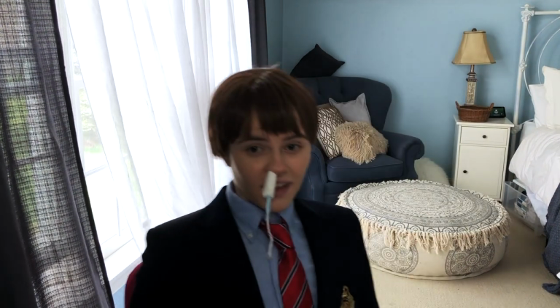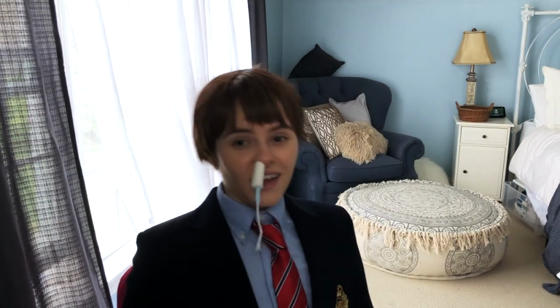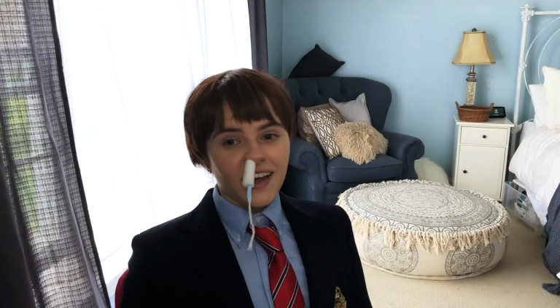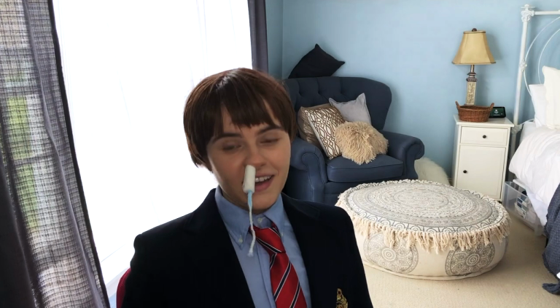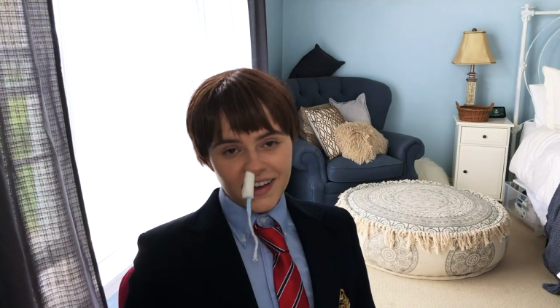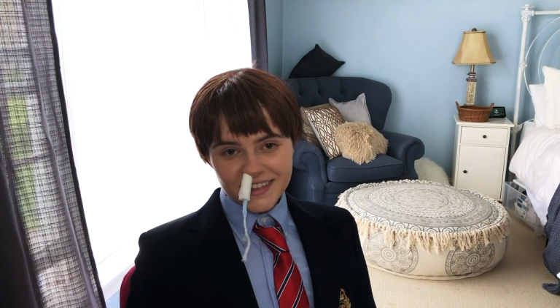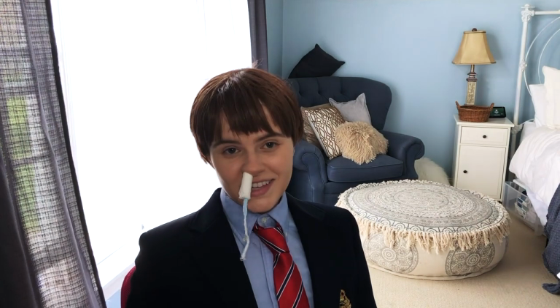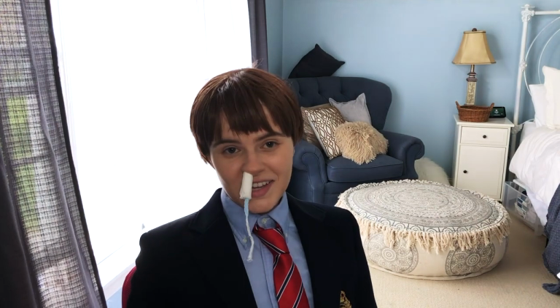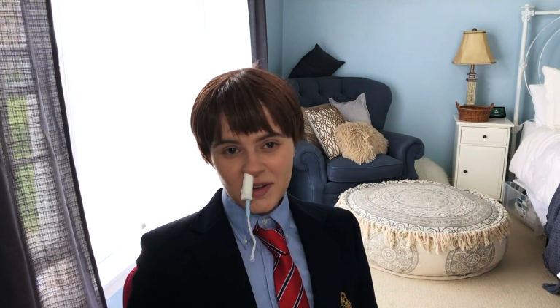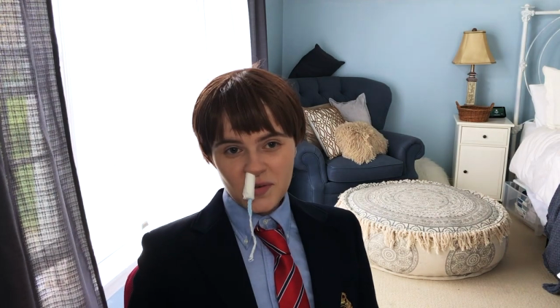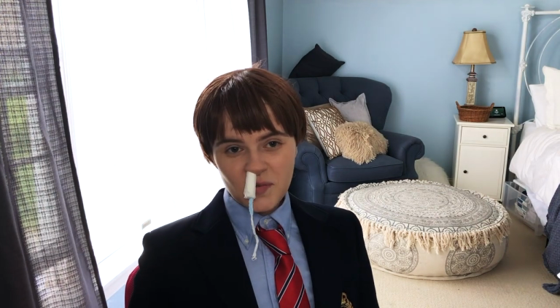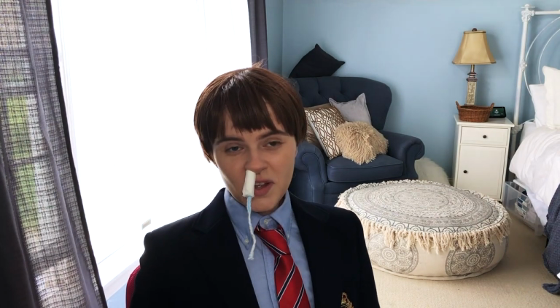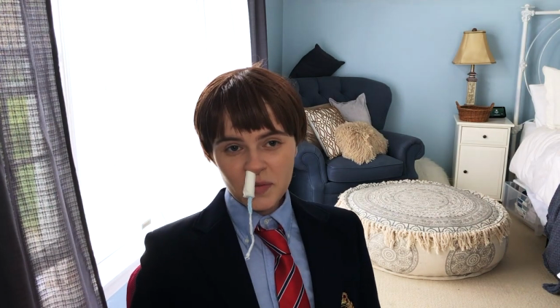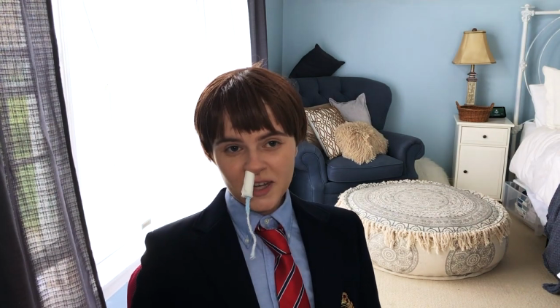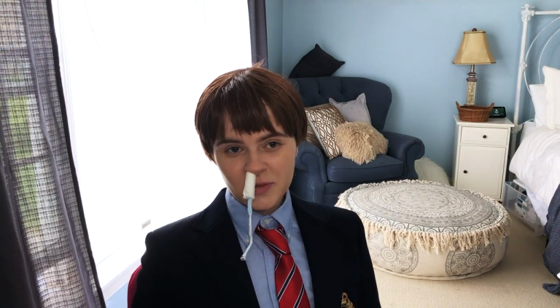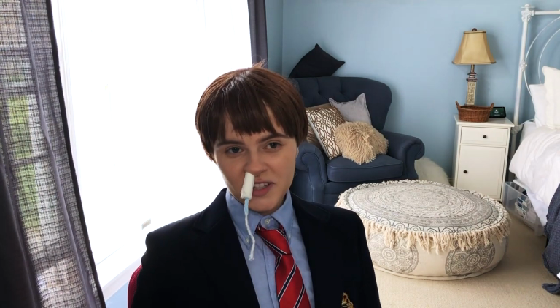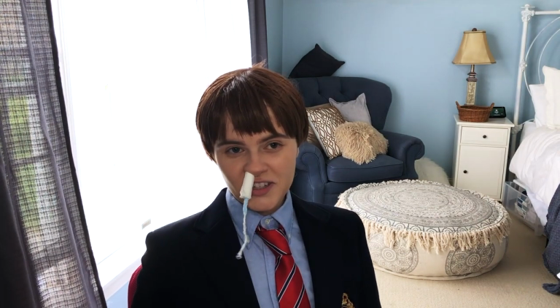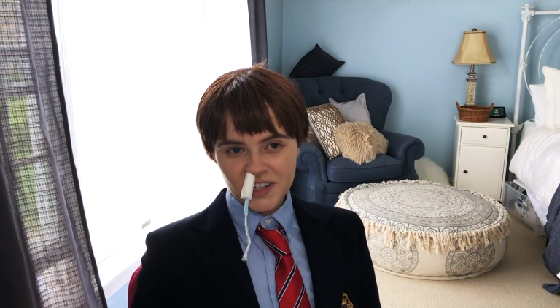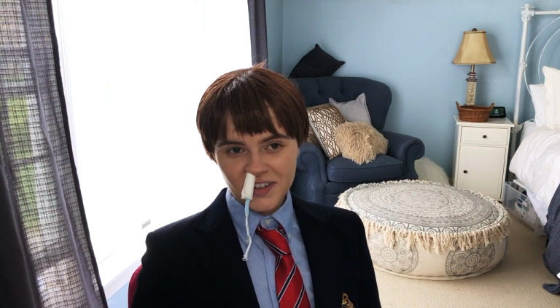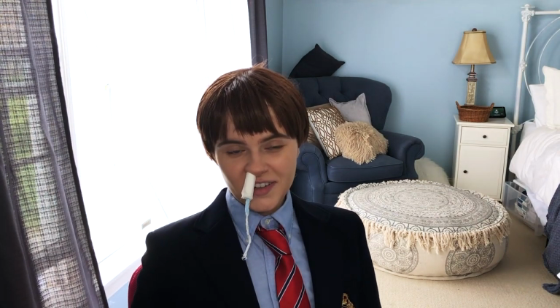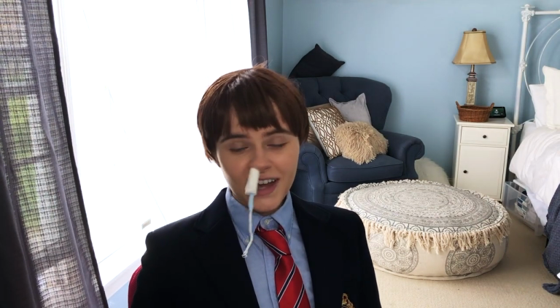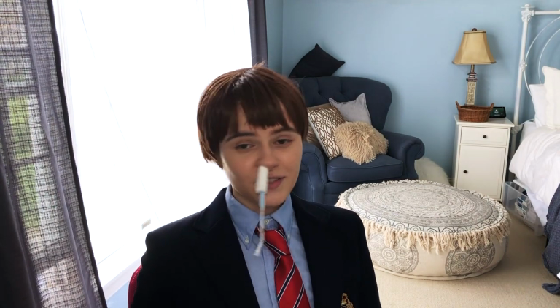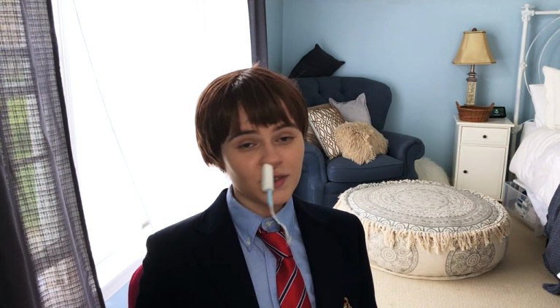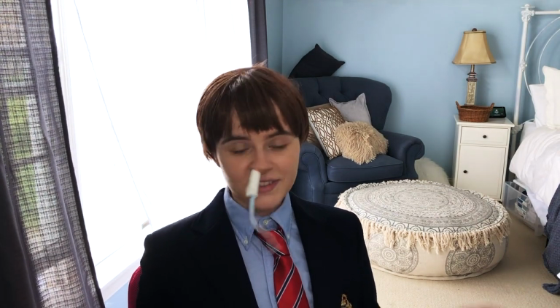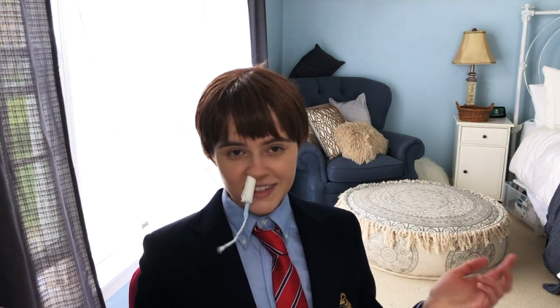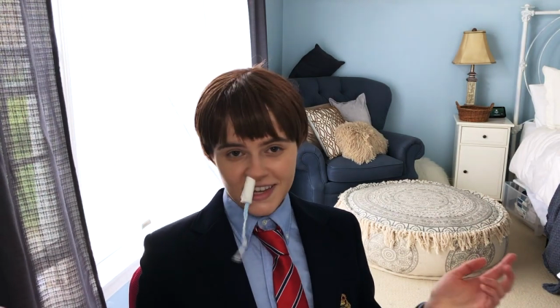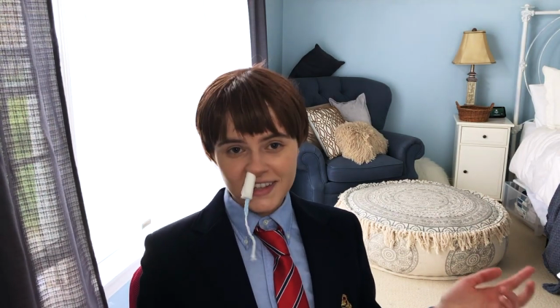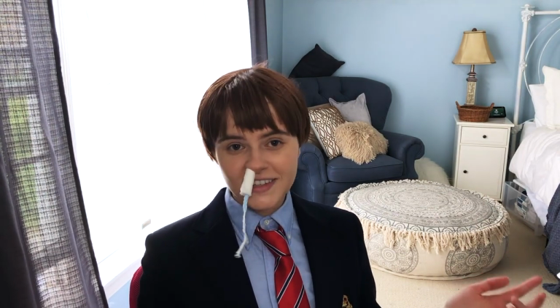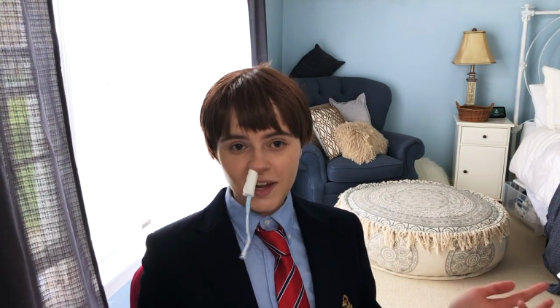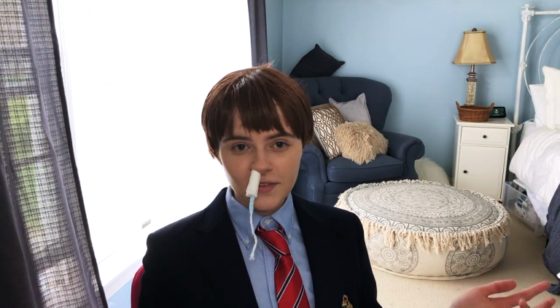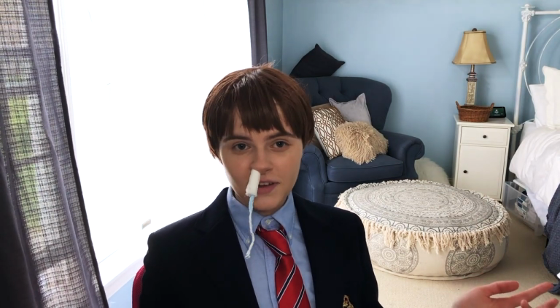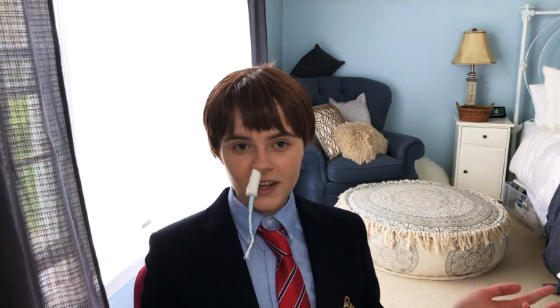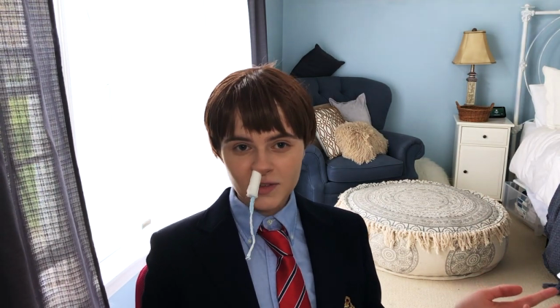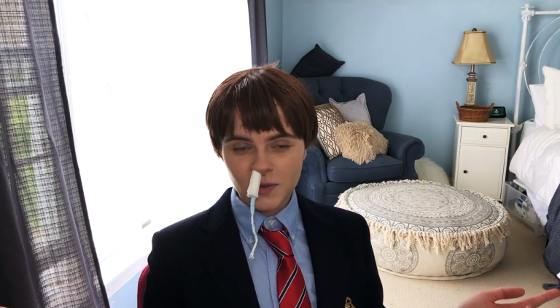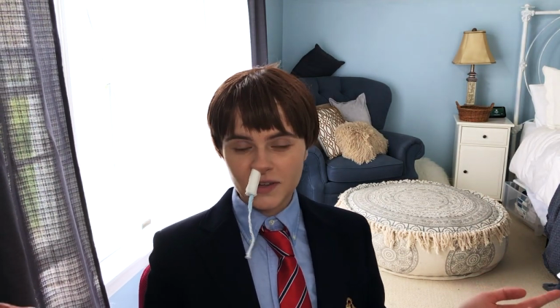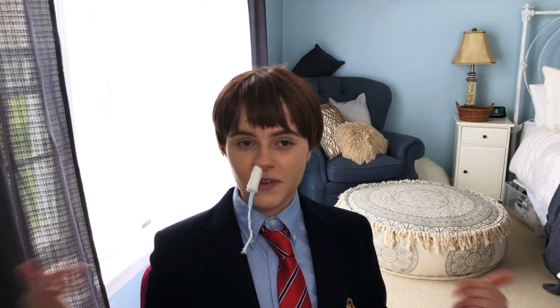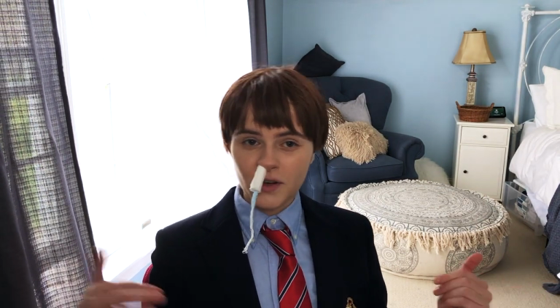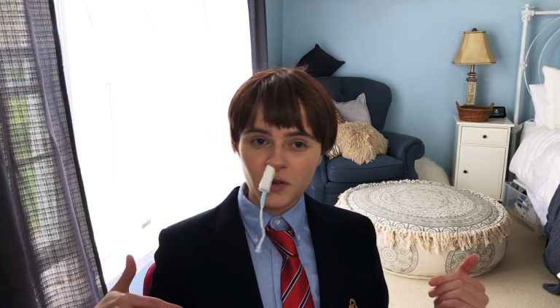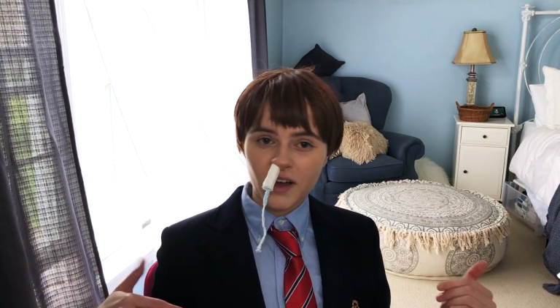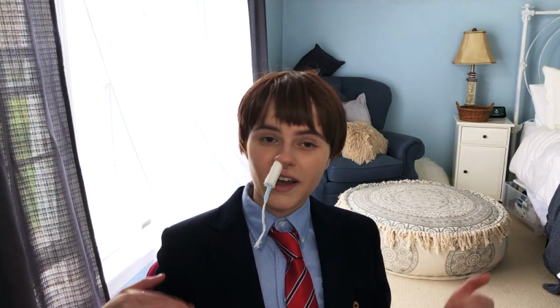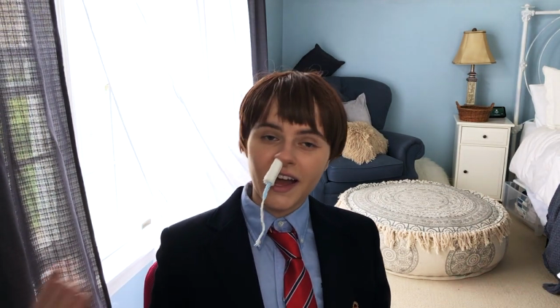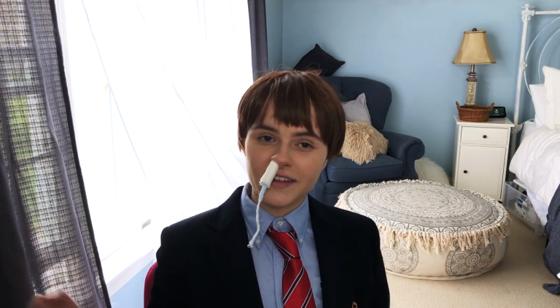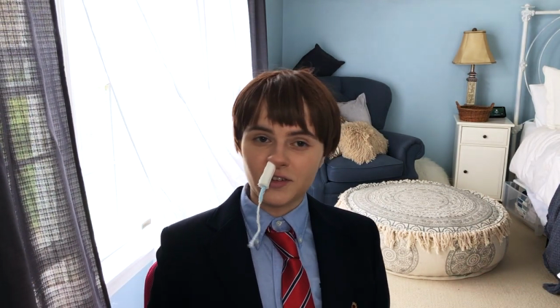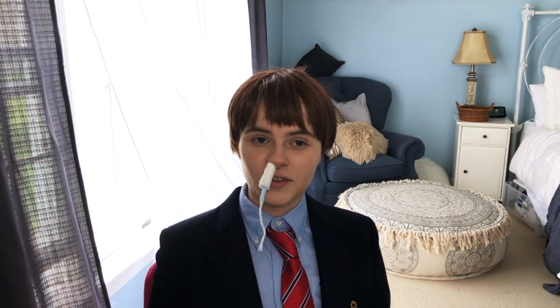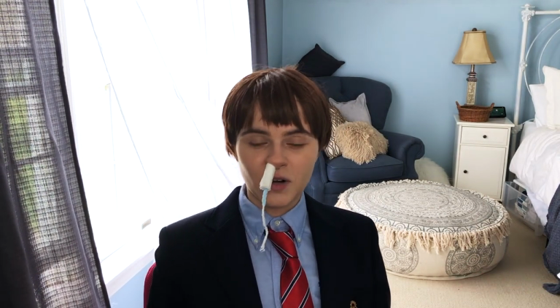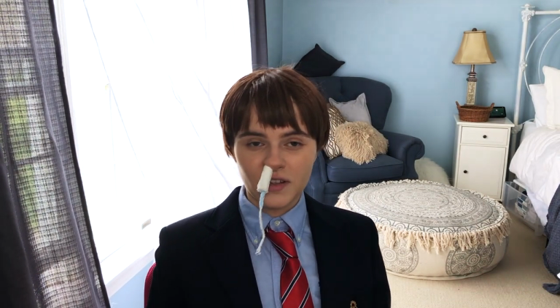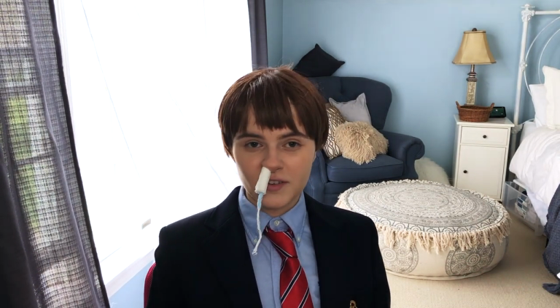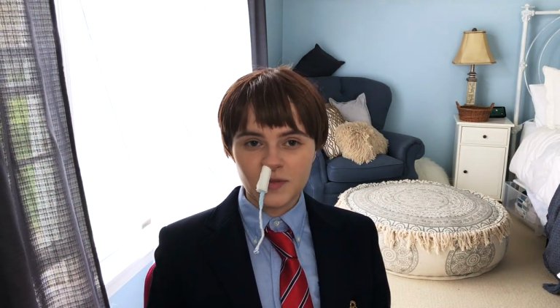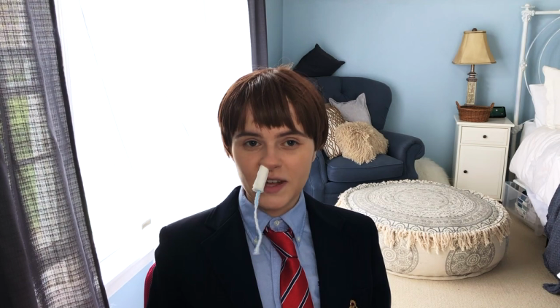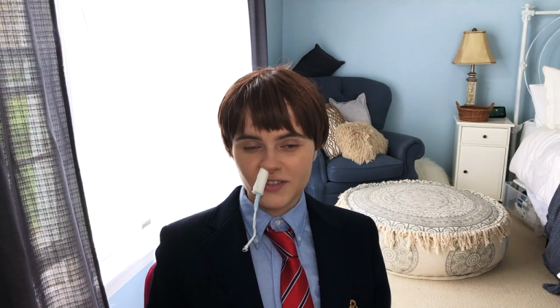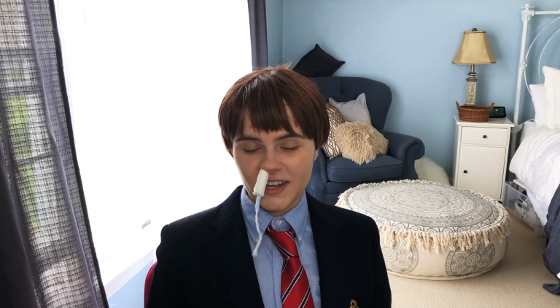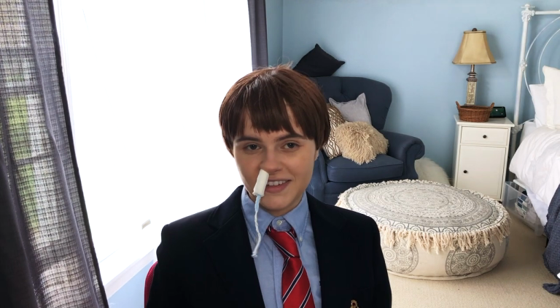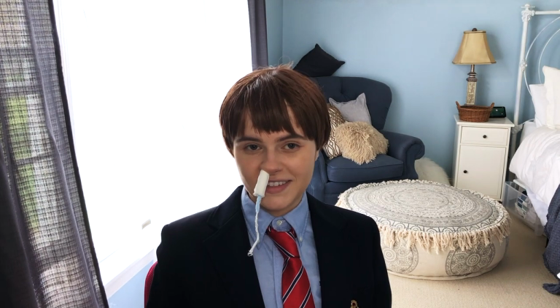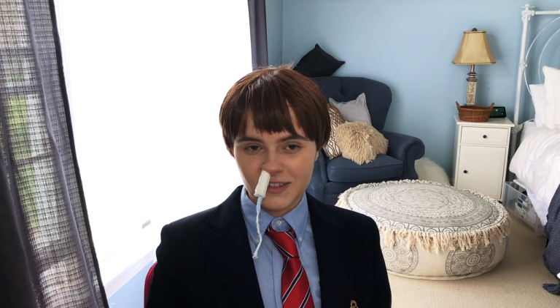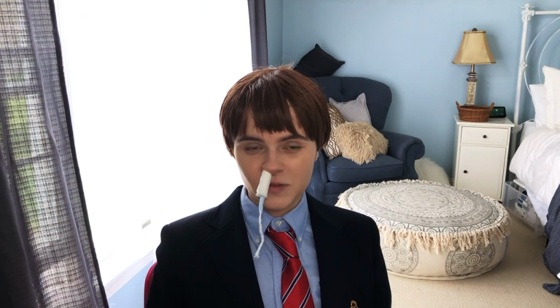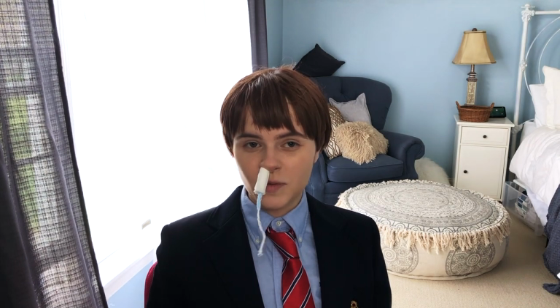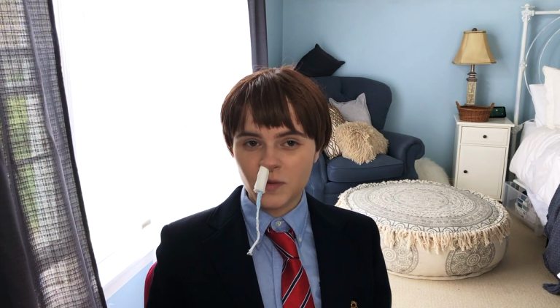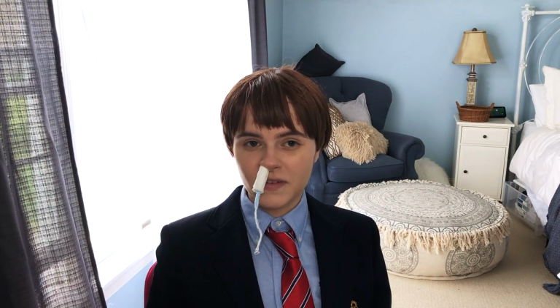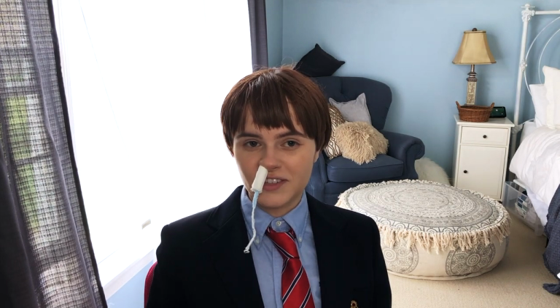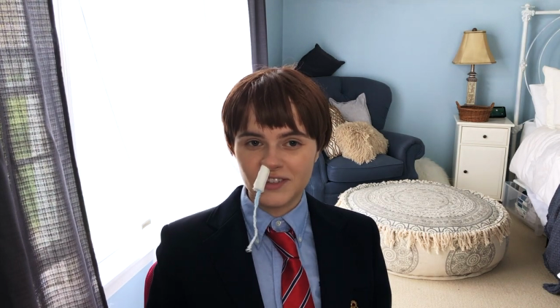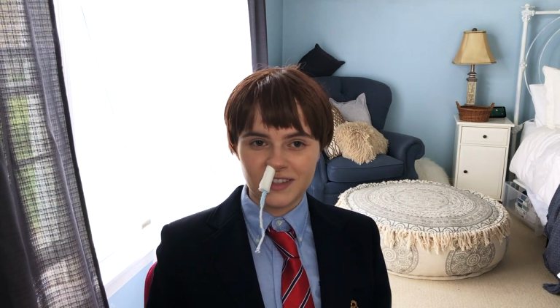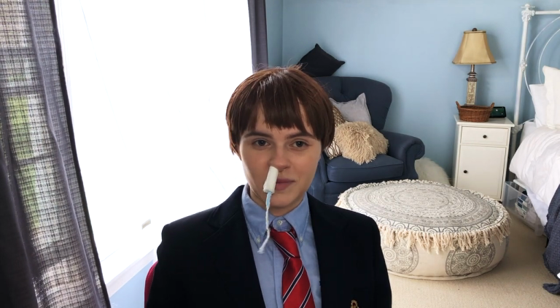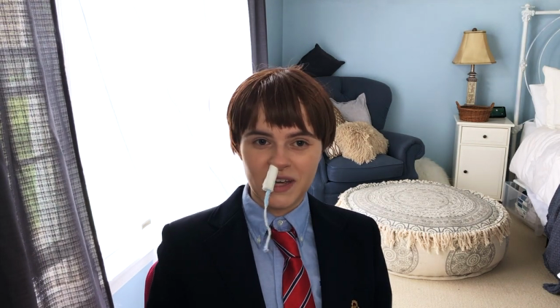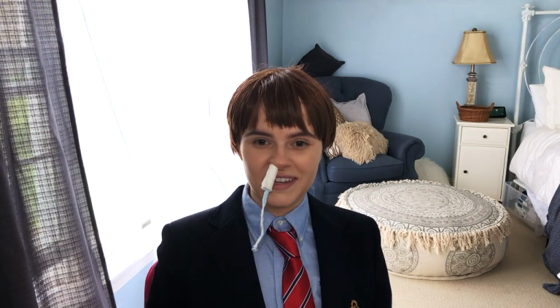Hey guys, welcome back to my channel. As you can see, today I've cosplayed Viola as her brother Sebastian Hastings from the movie She's the Man.